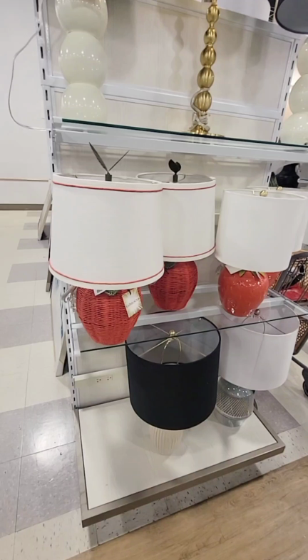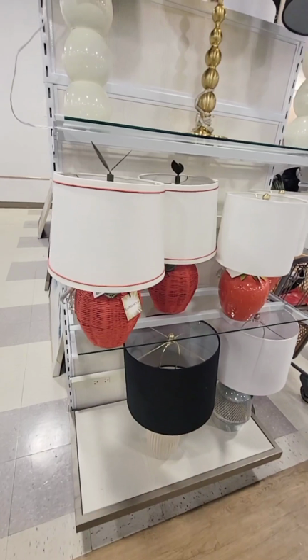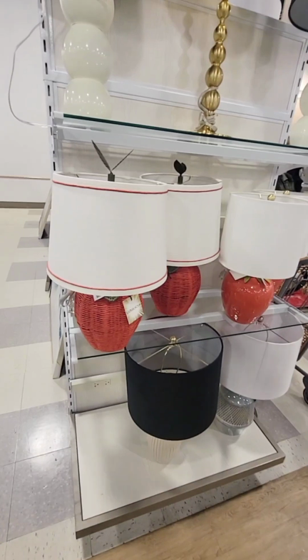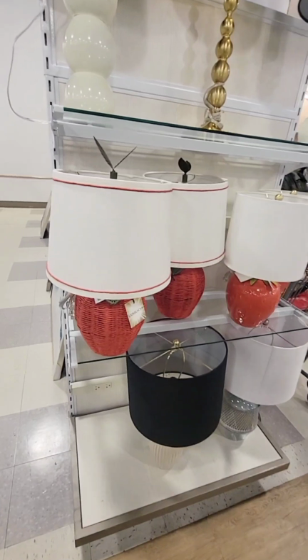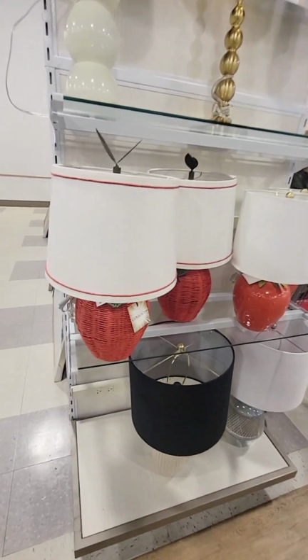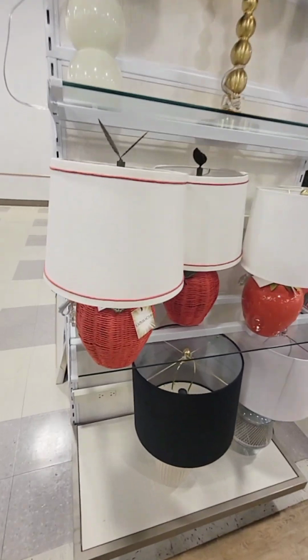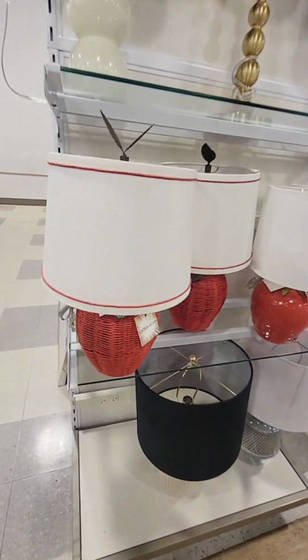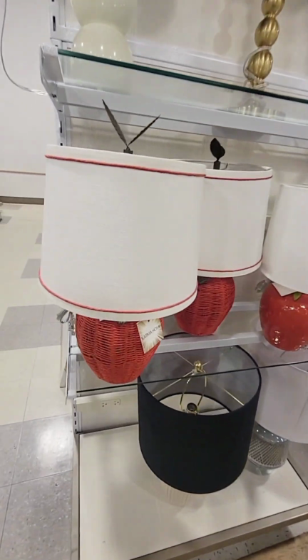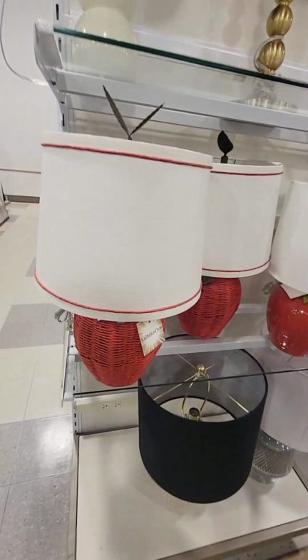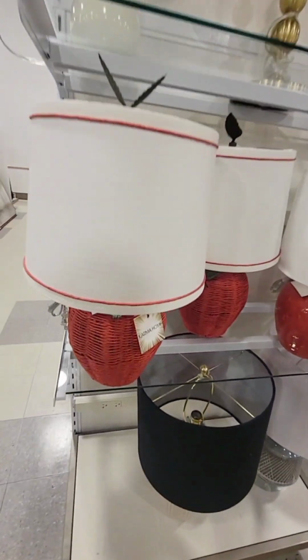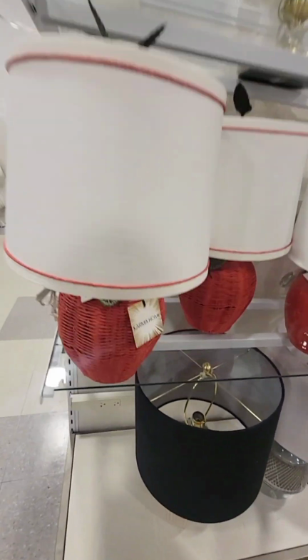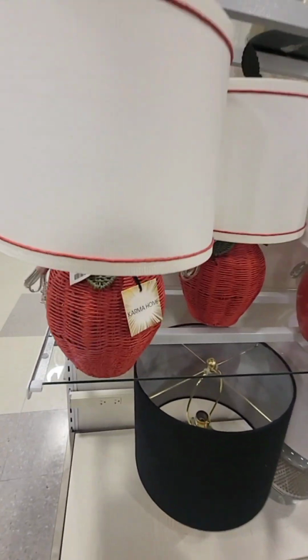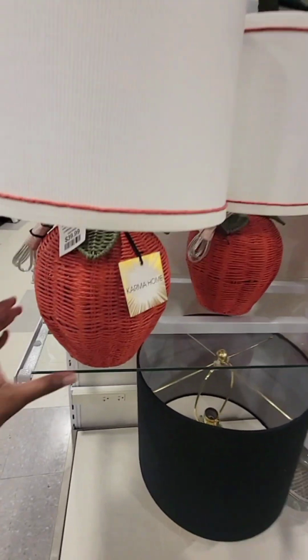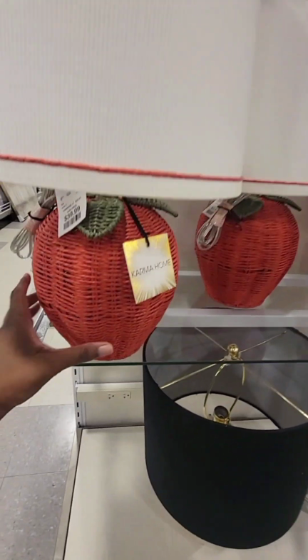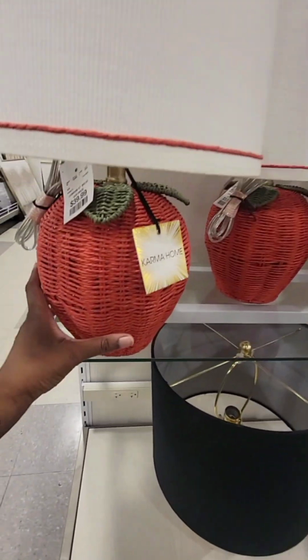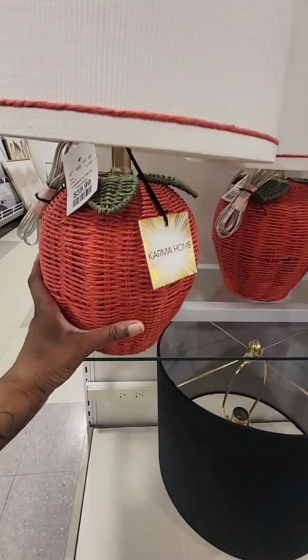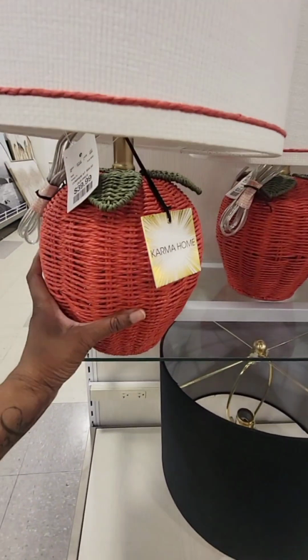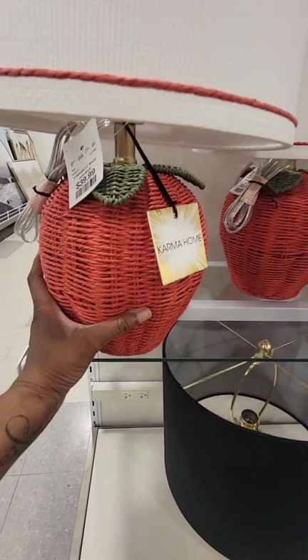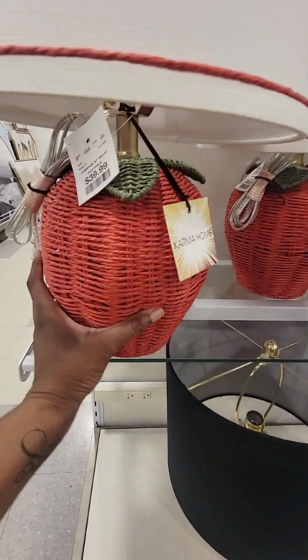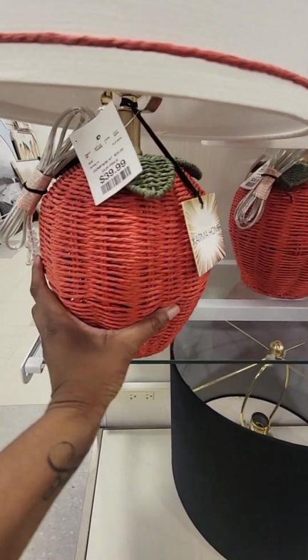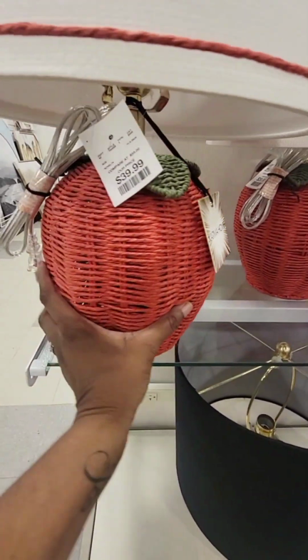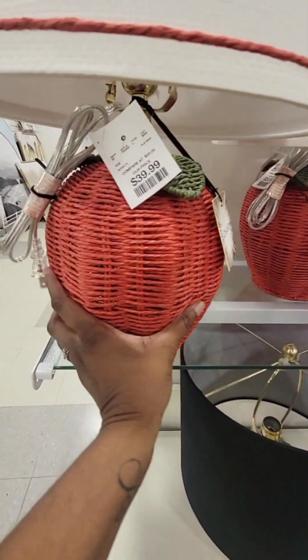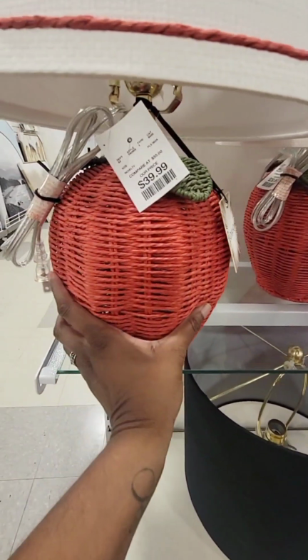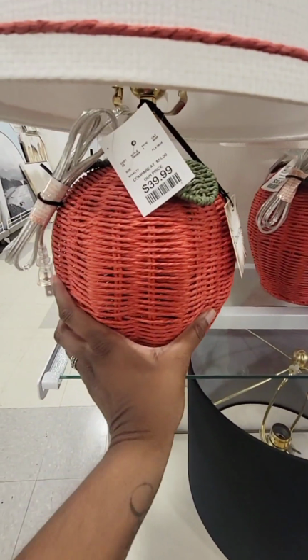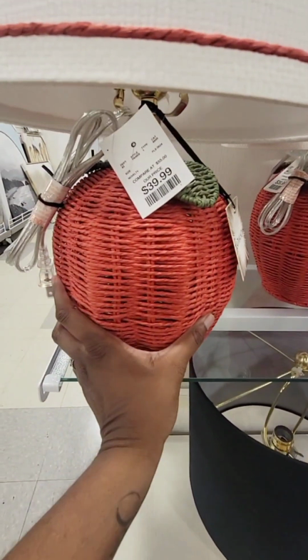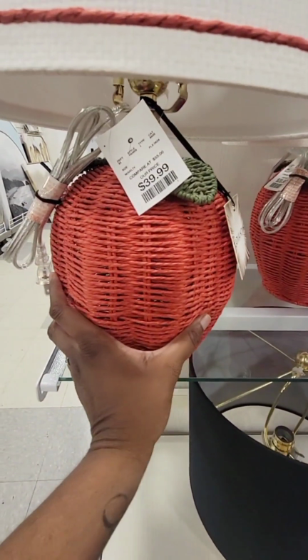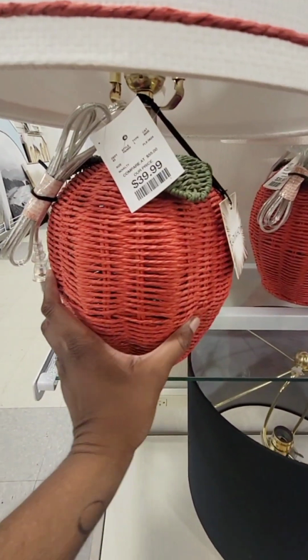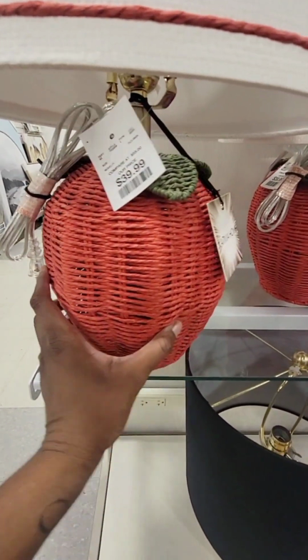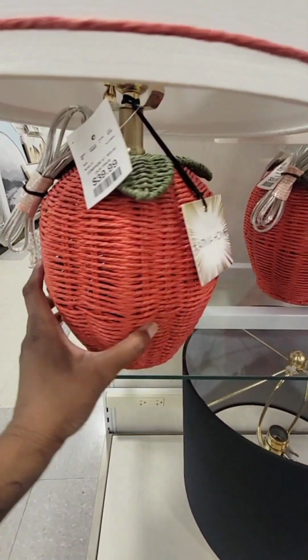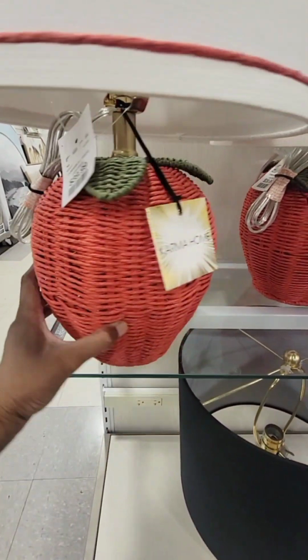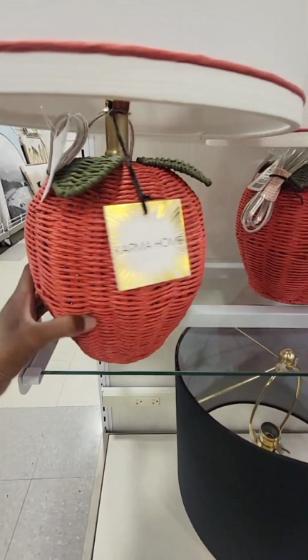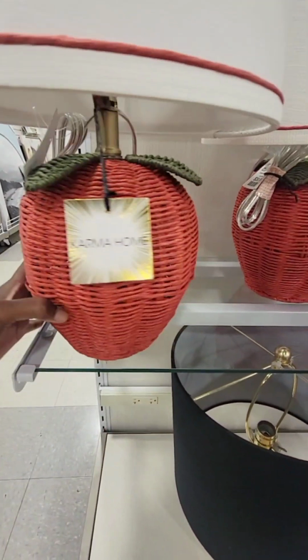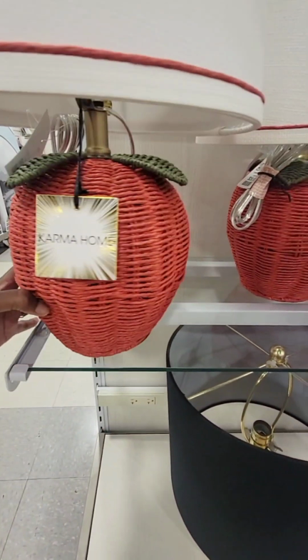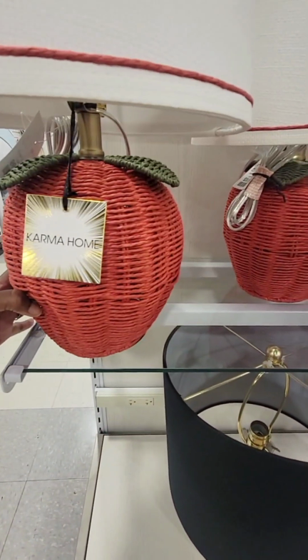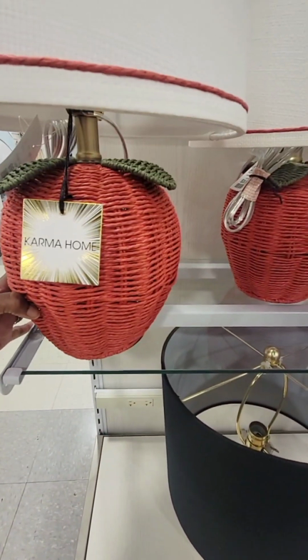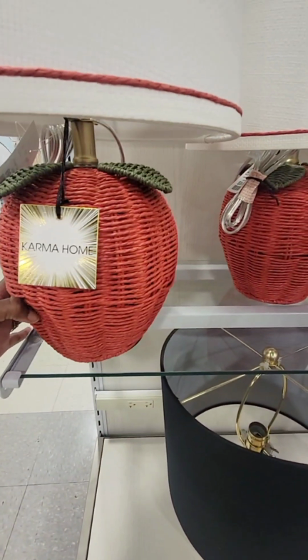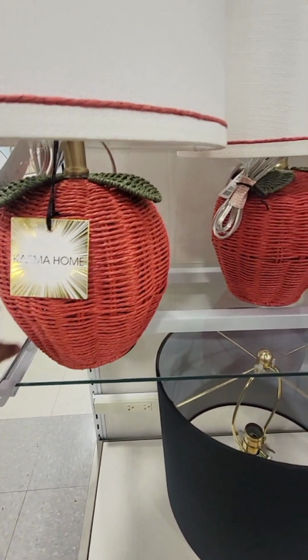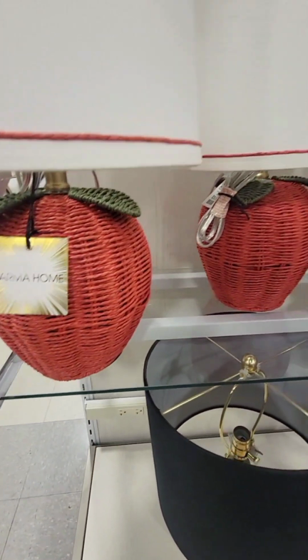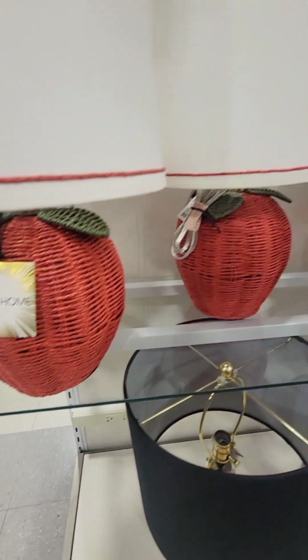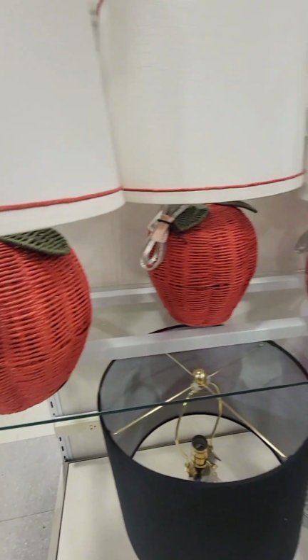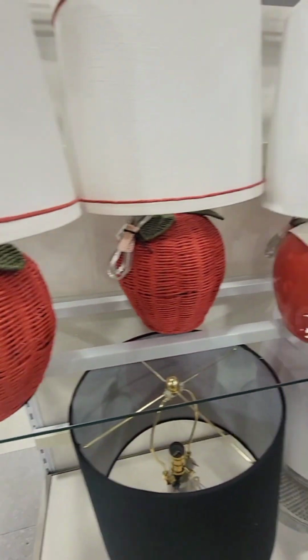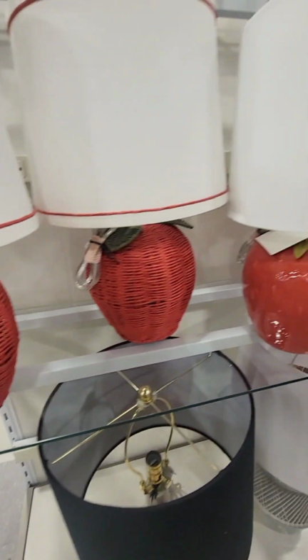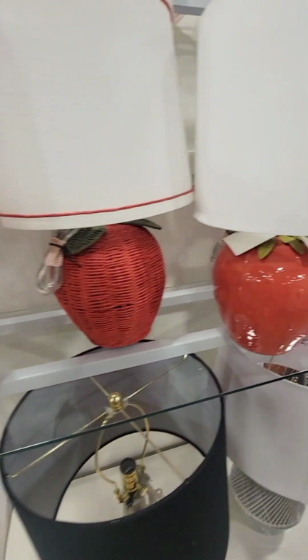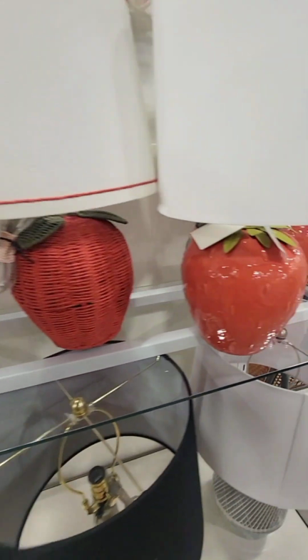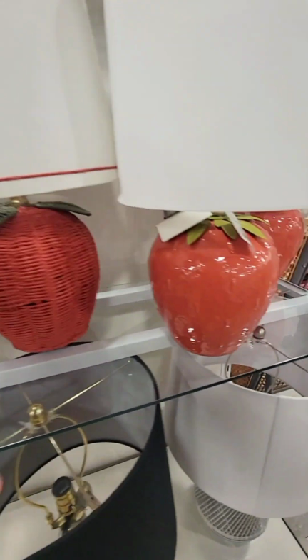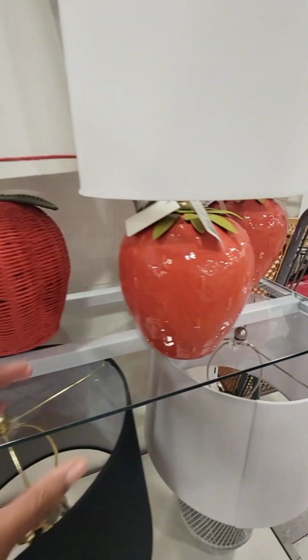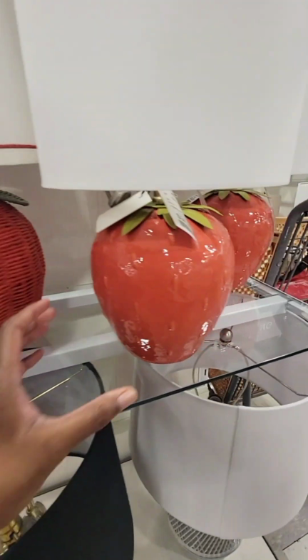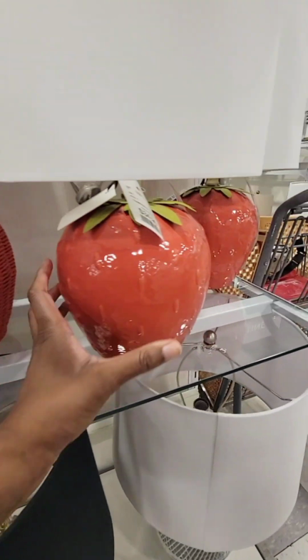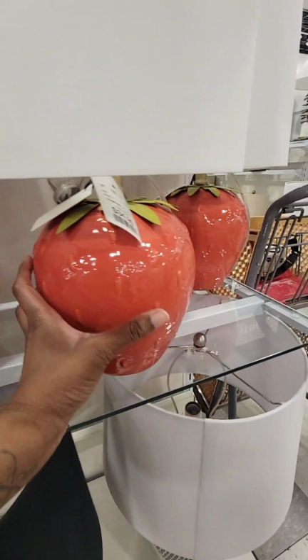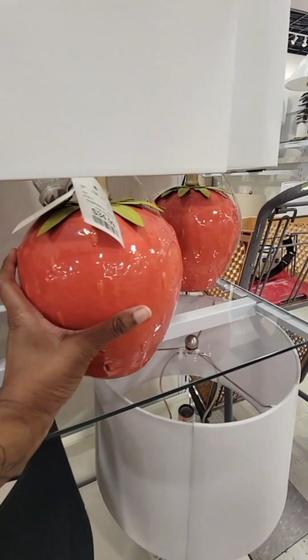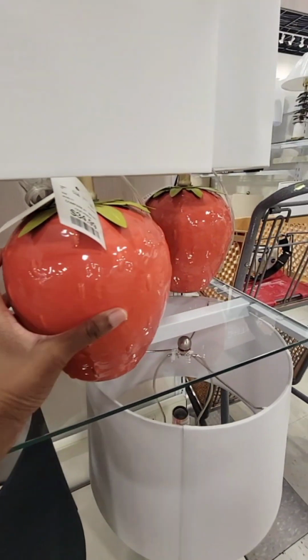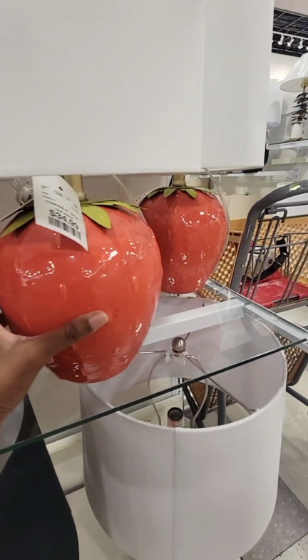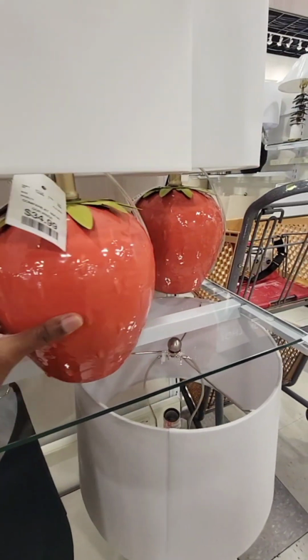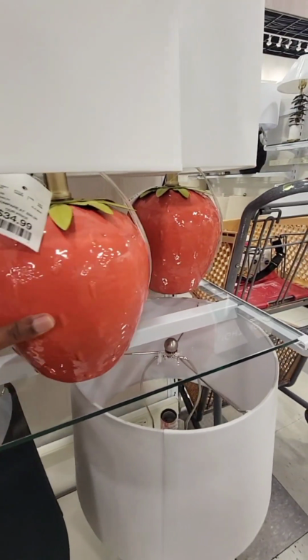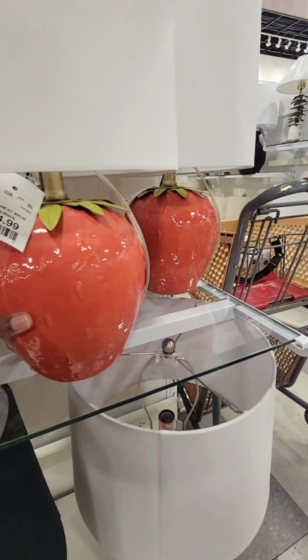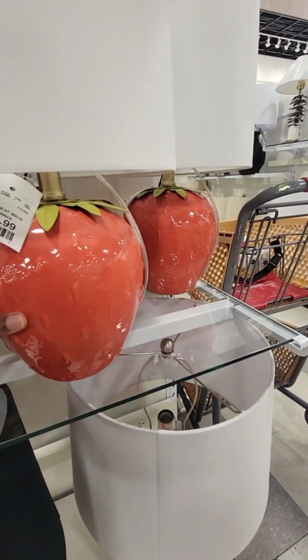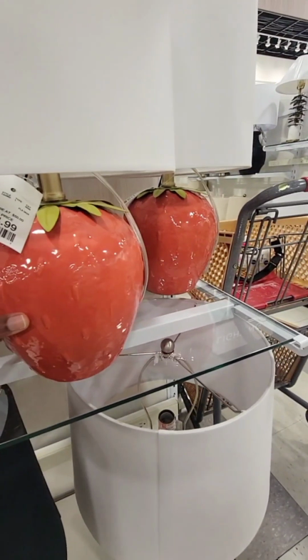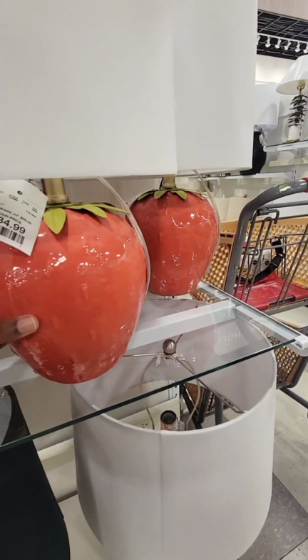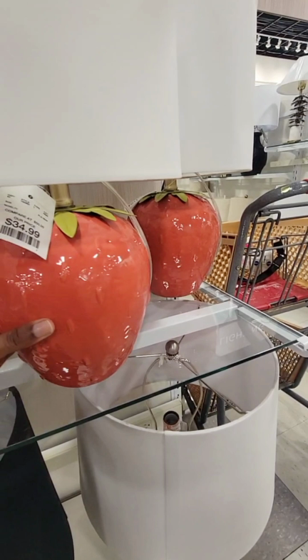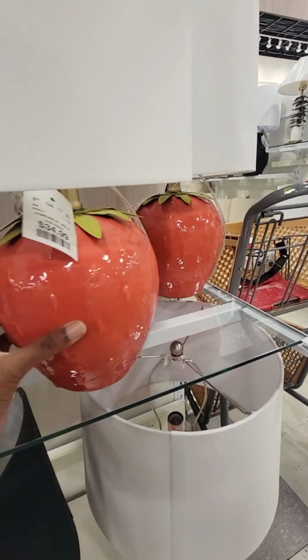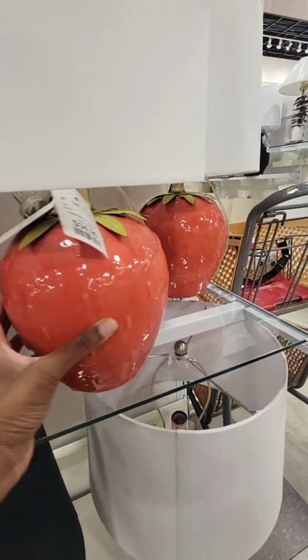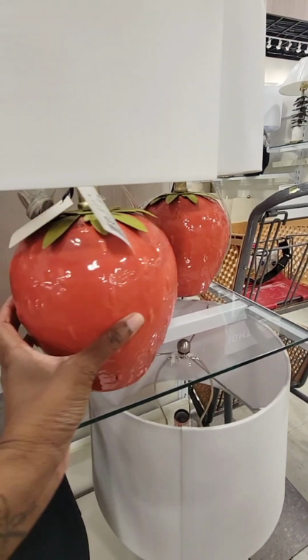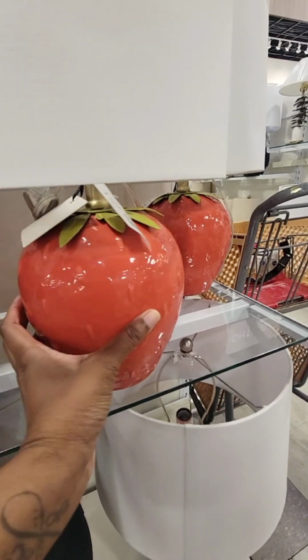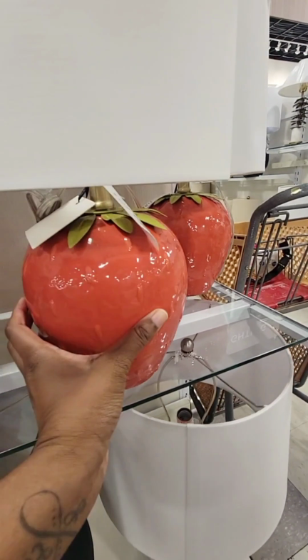These strawberry lamps — this one is made out of rattan, it's $40. And they have the glass one for $35.